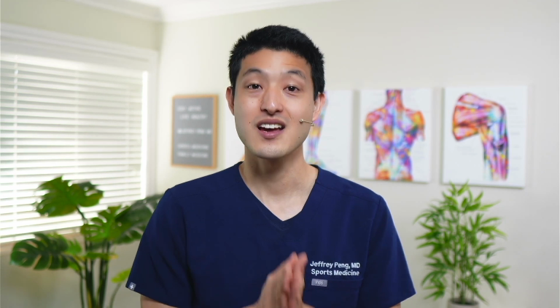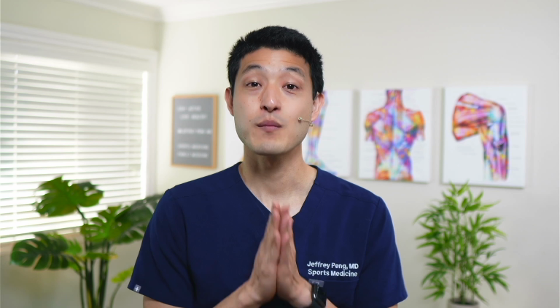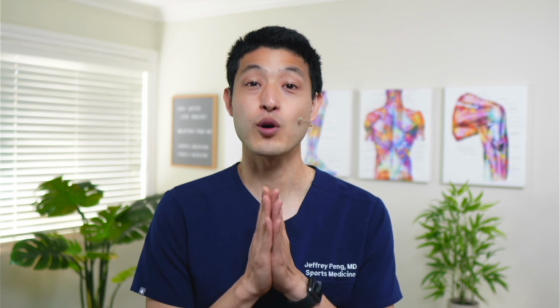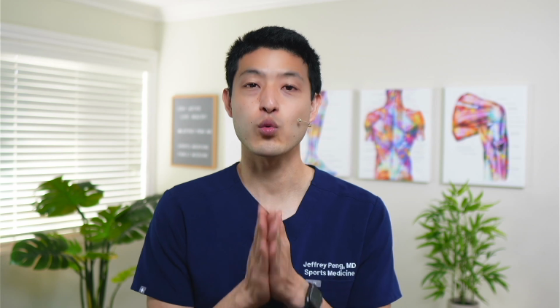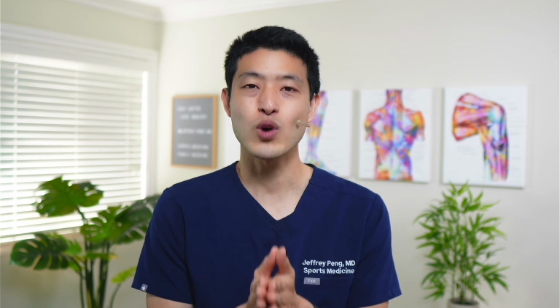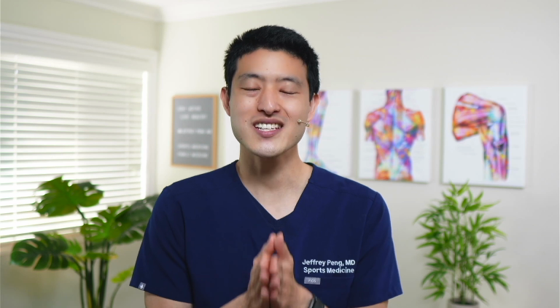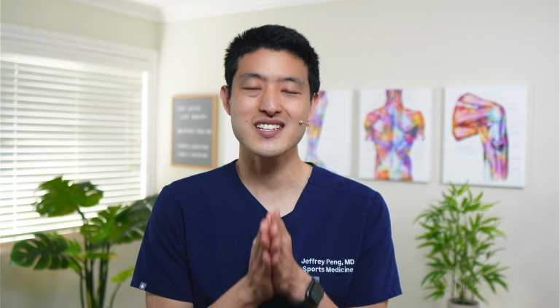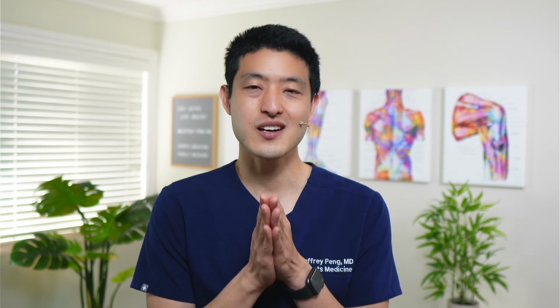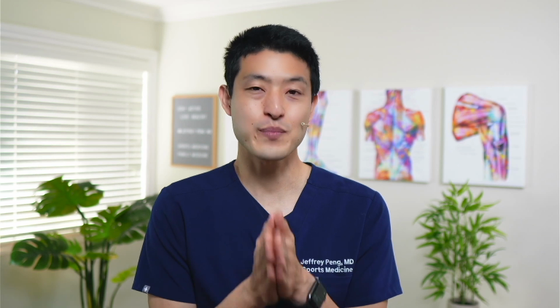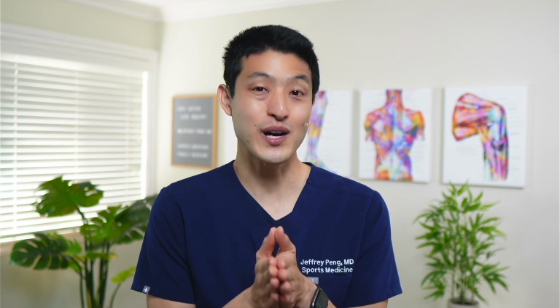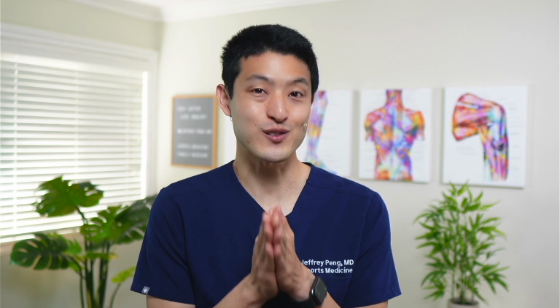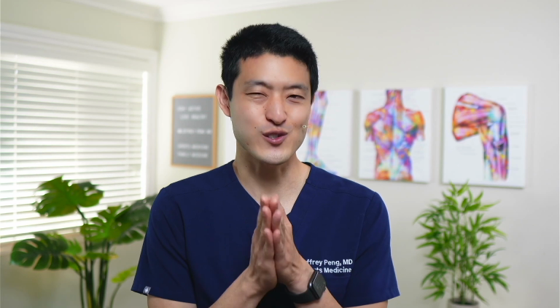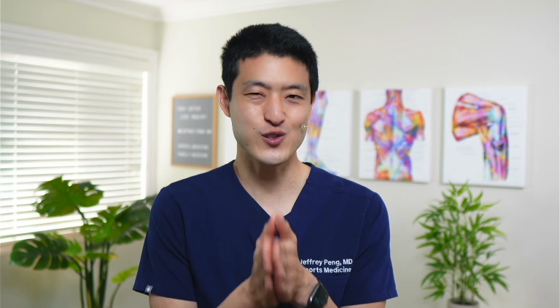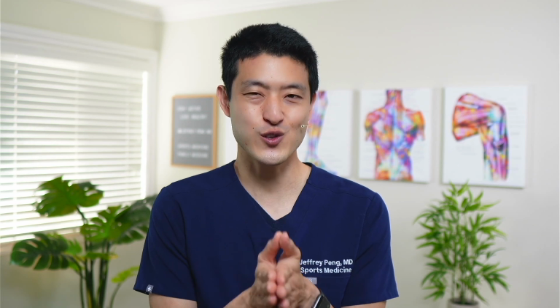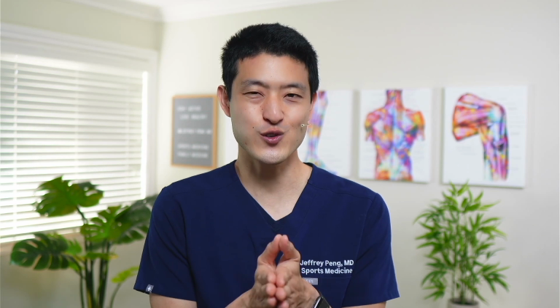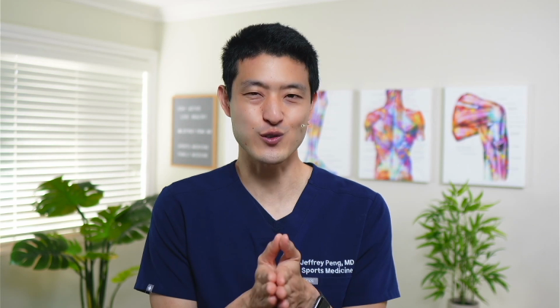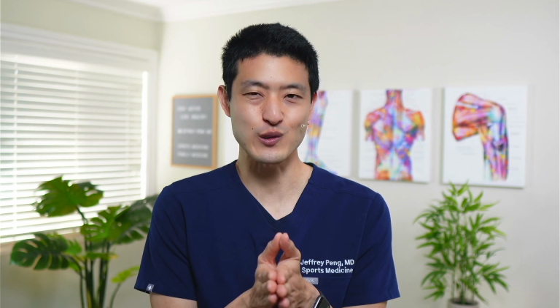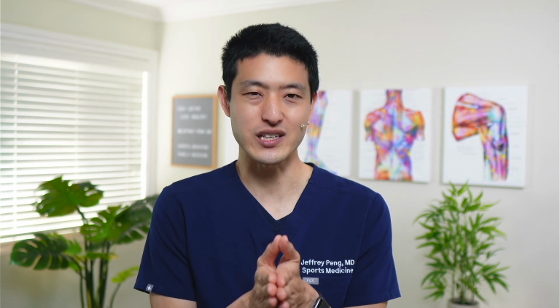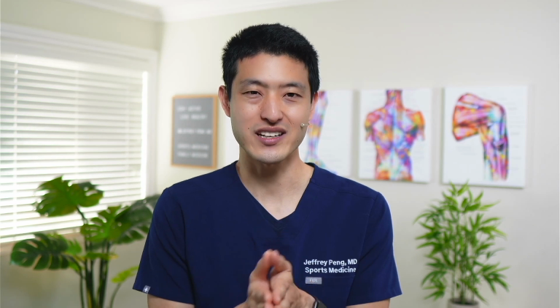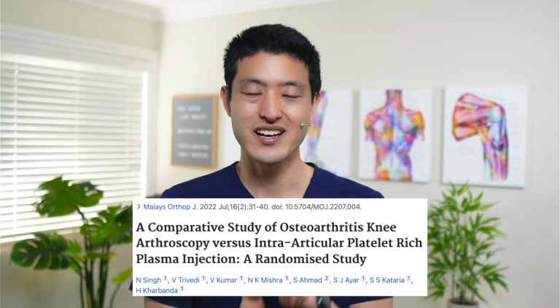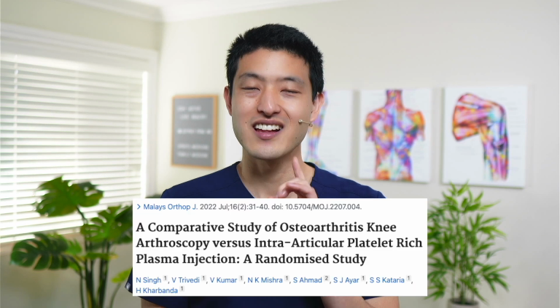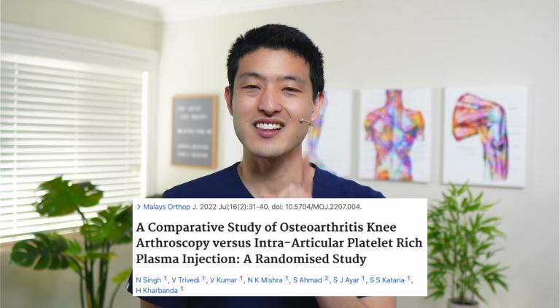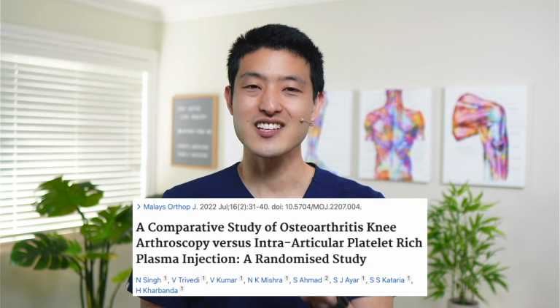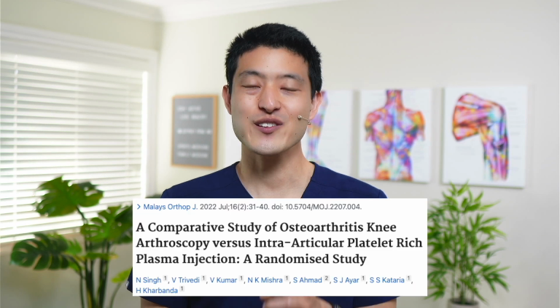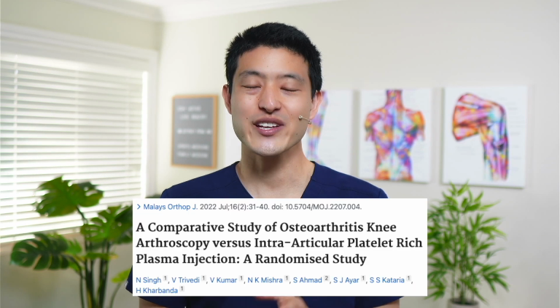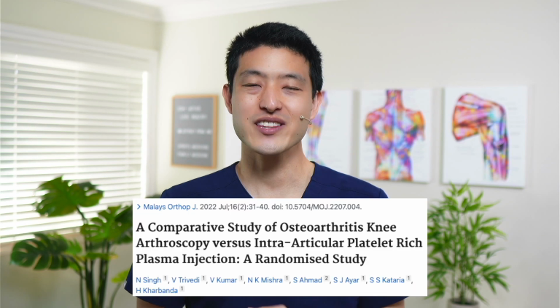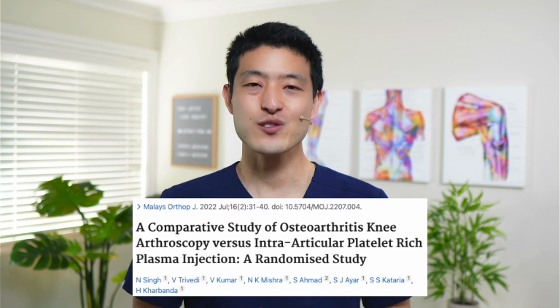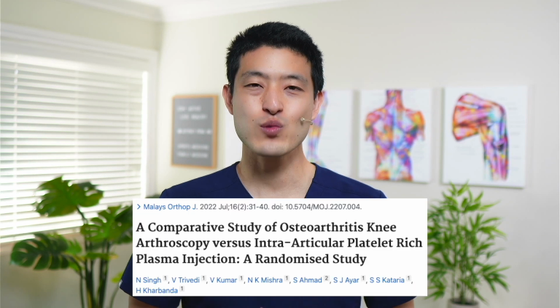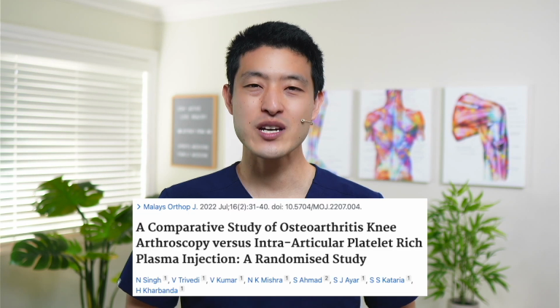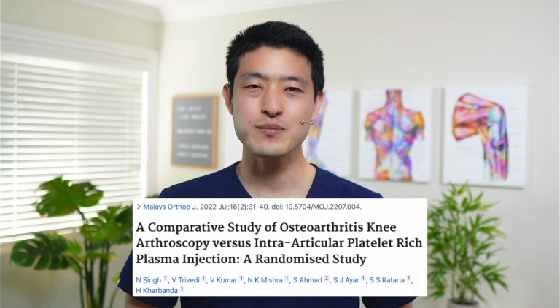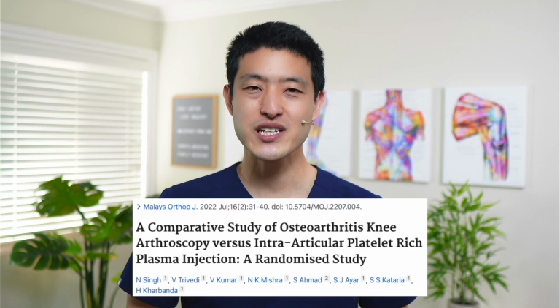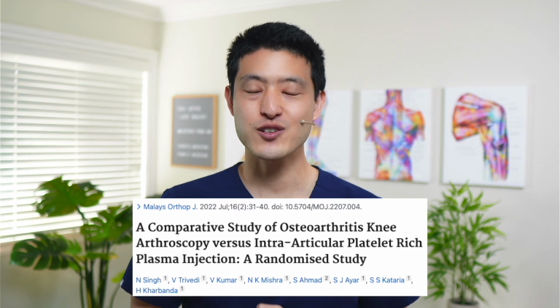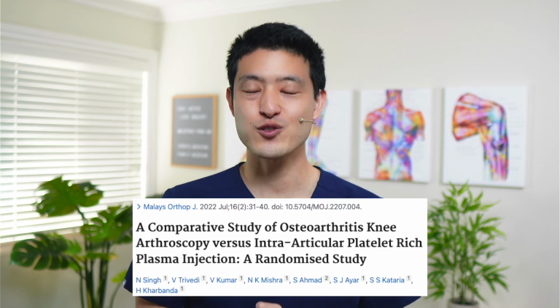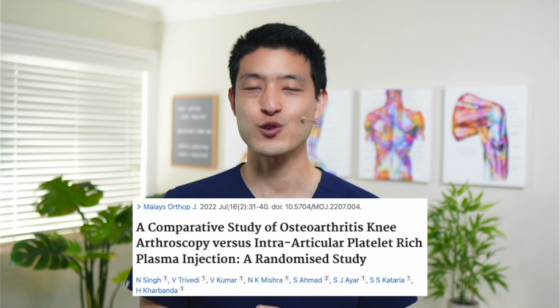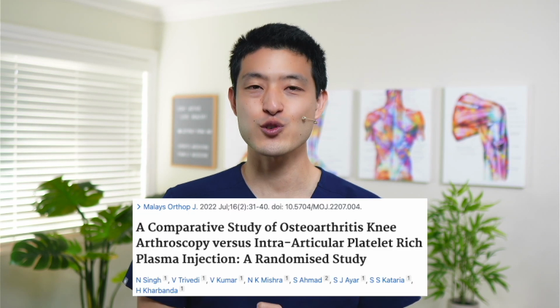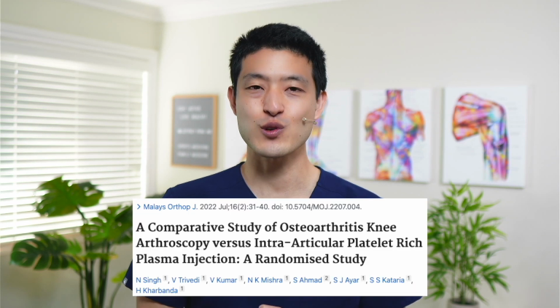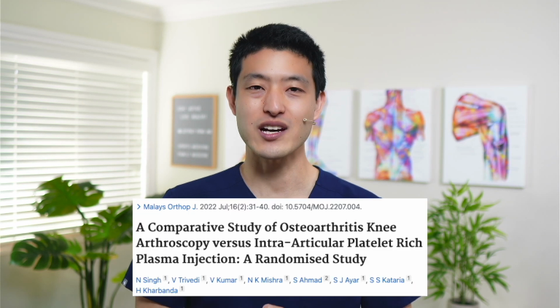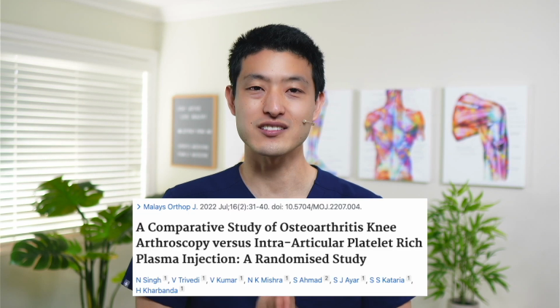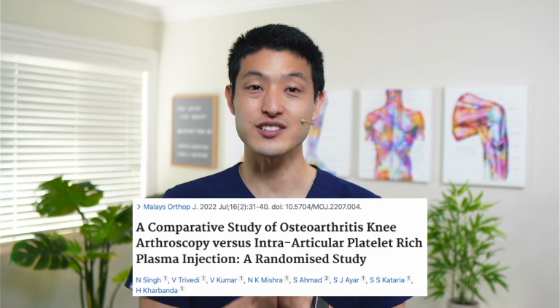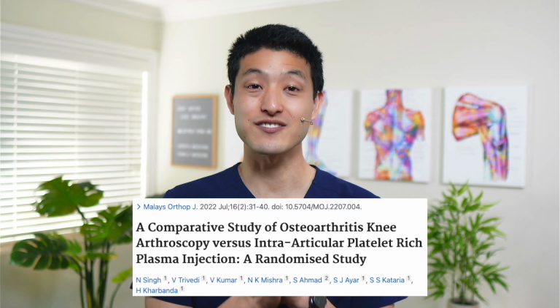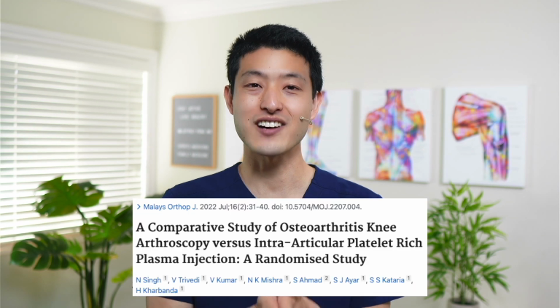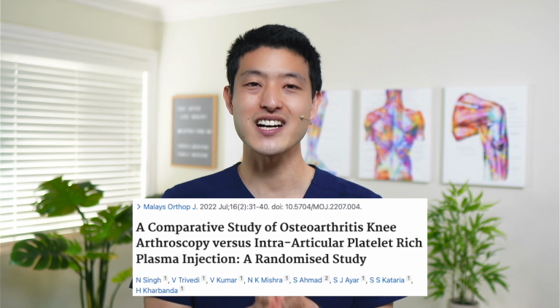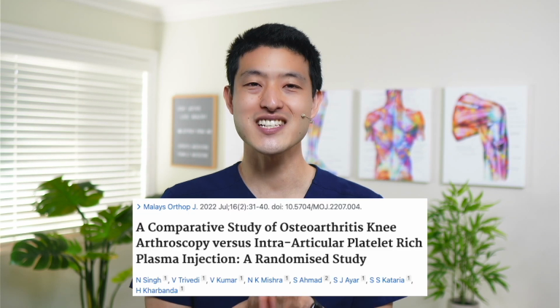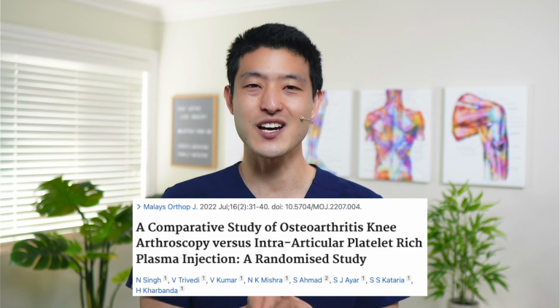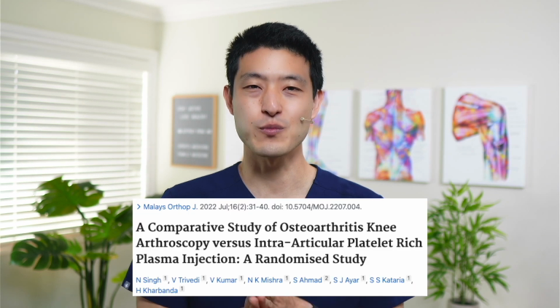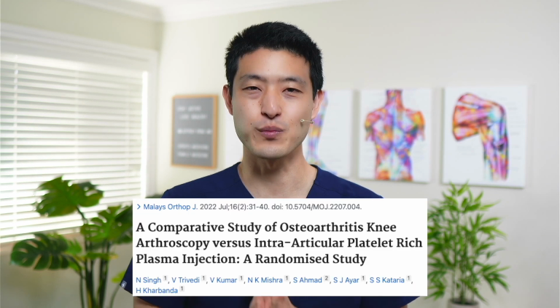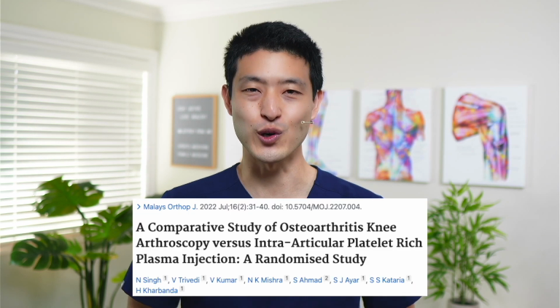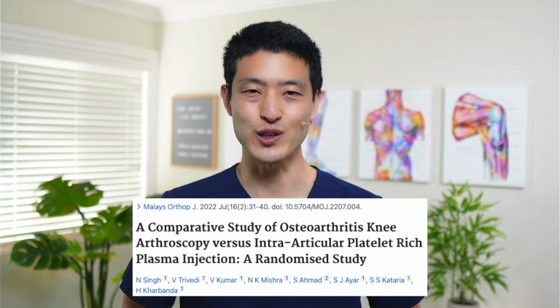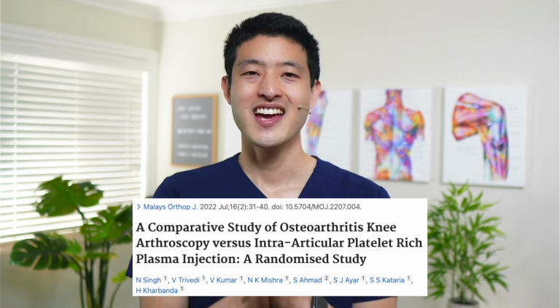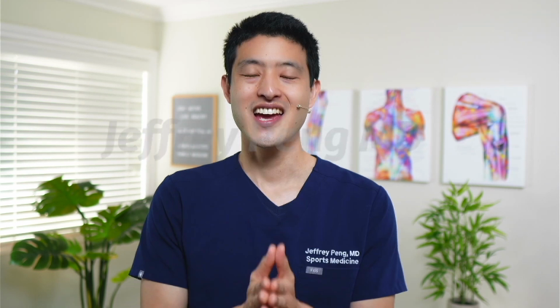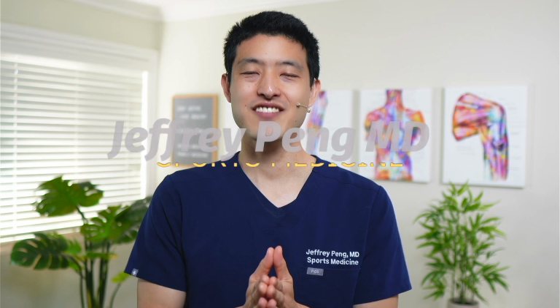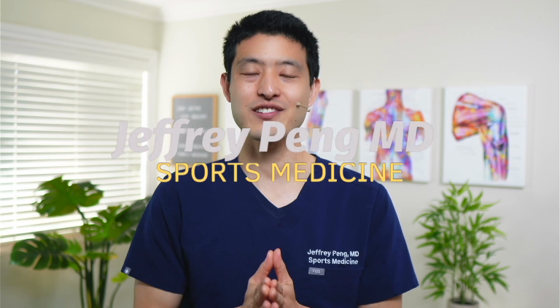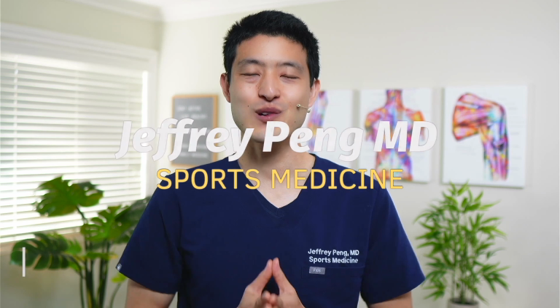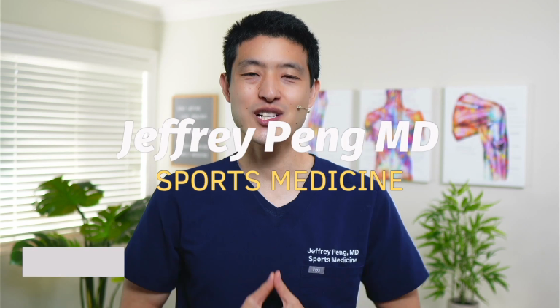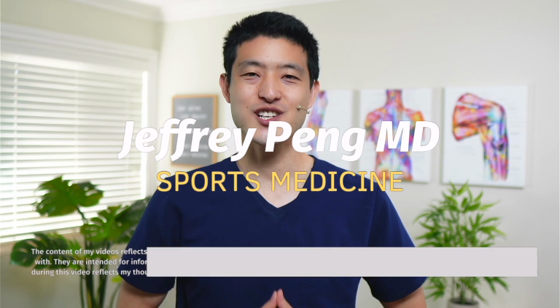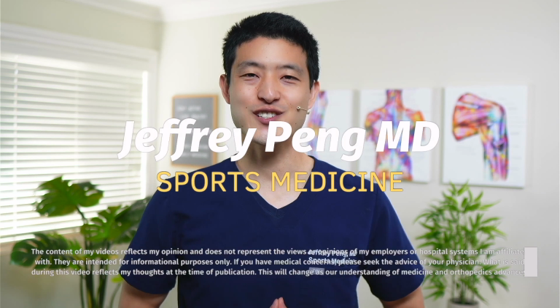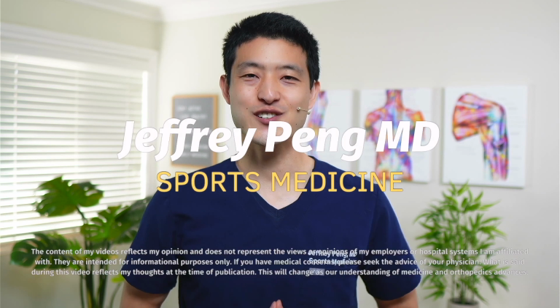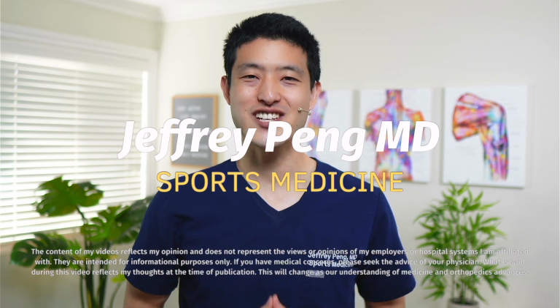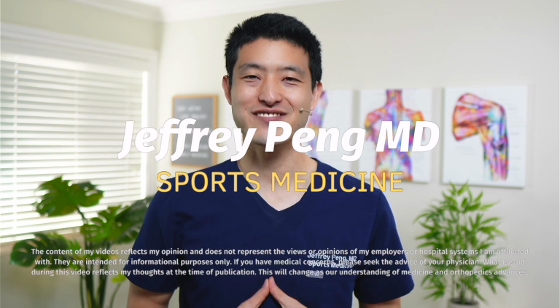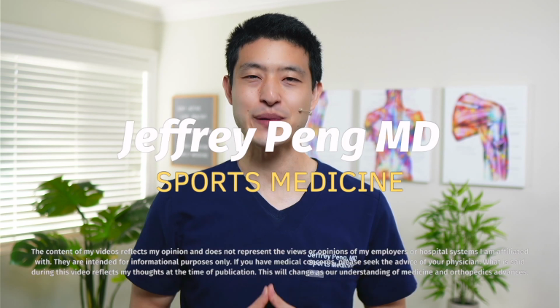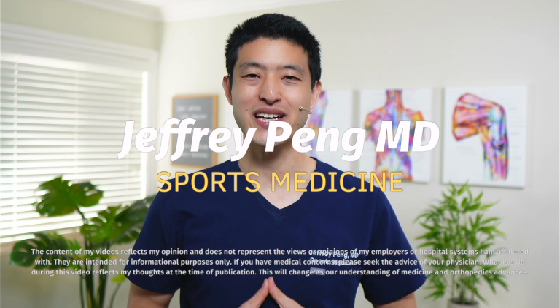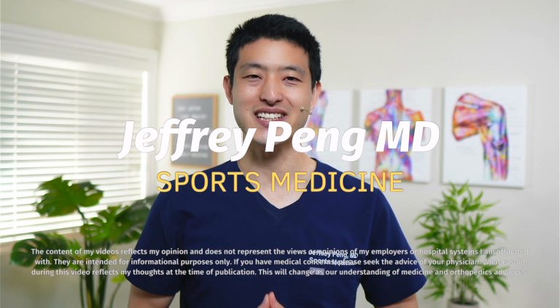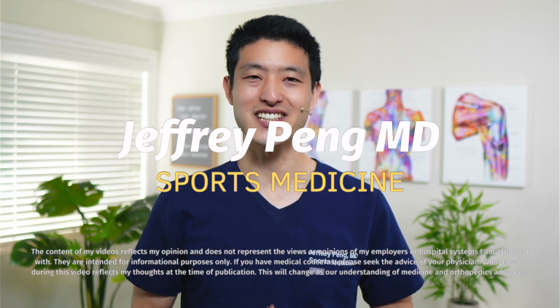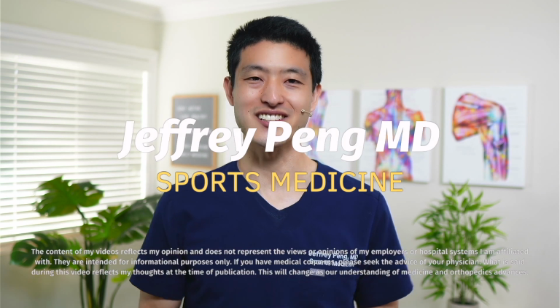But what about surgery? Let's look at this randomized controlled trial to find out more. Hey everyone, Dr. Jeff Pang here.